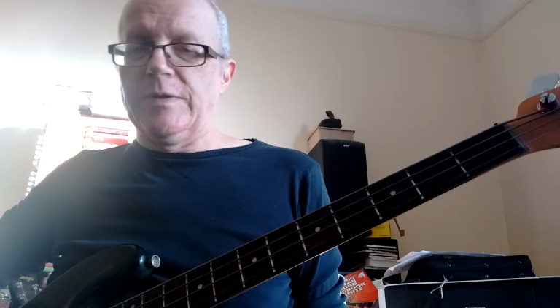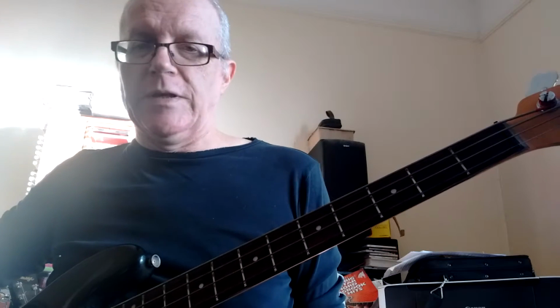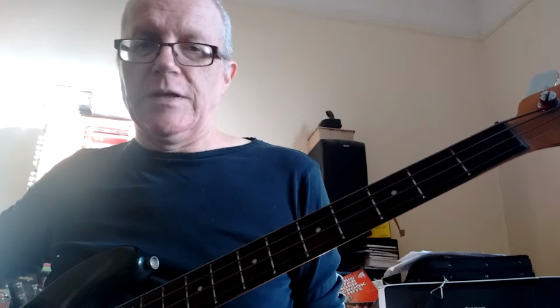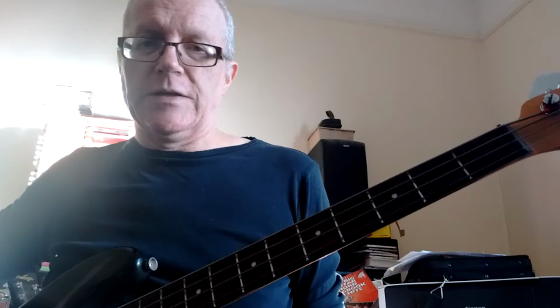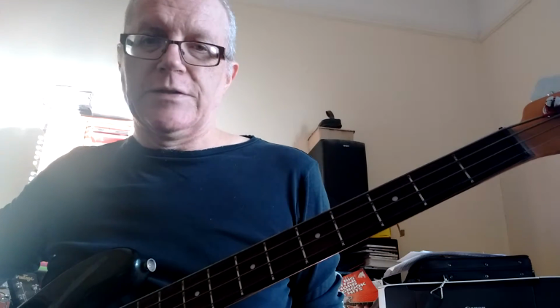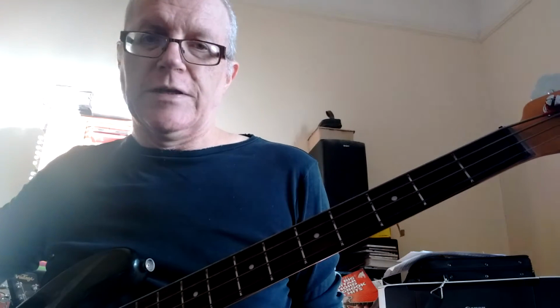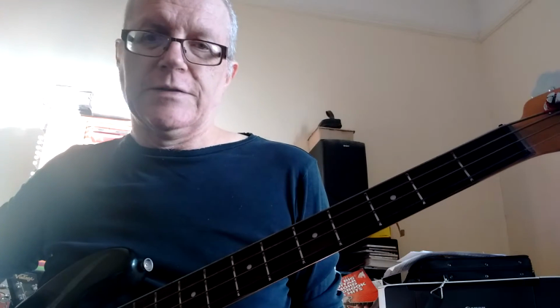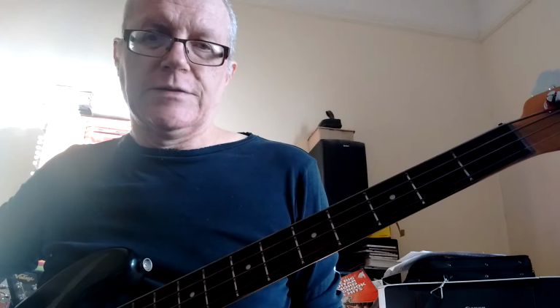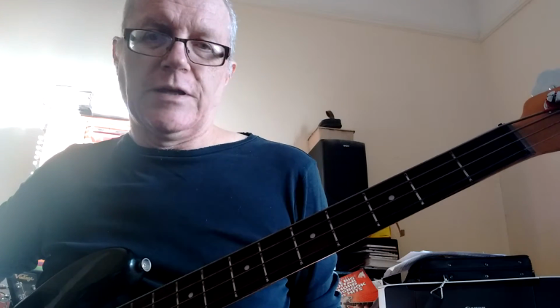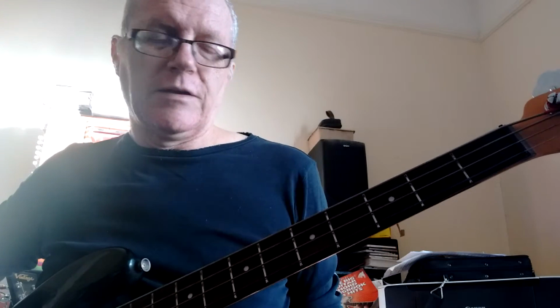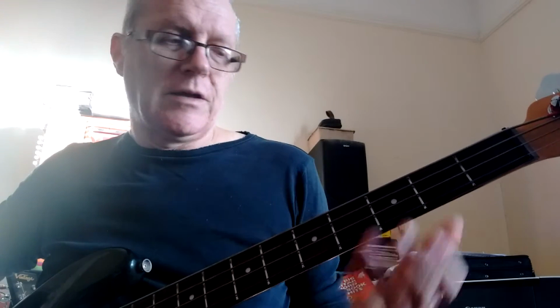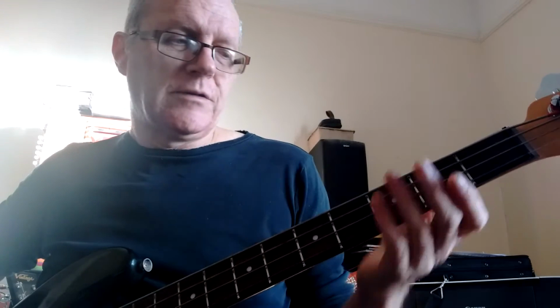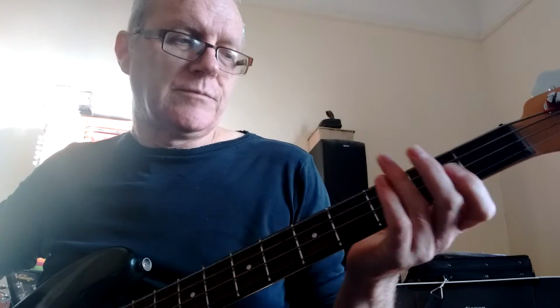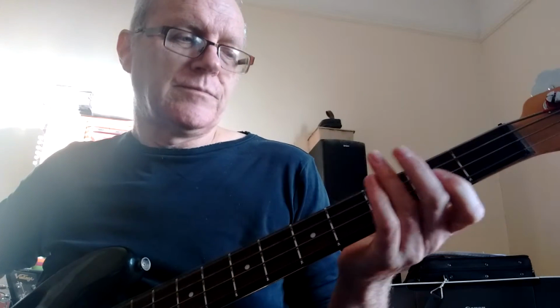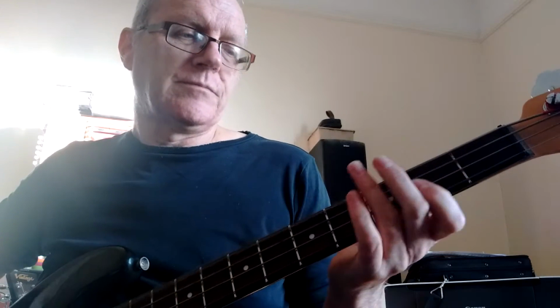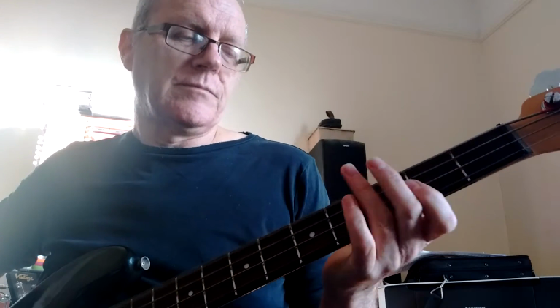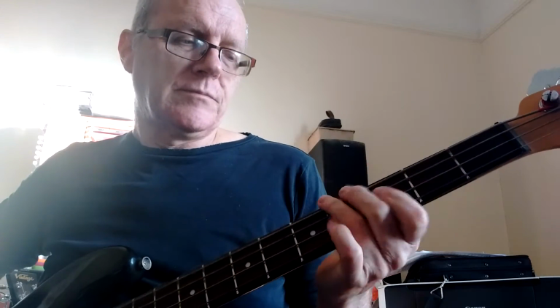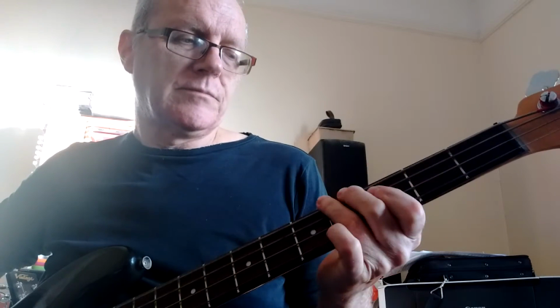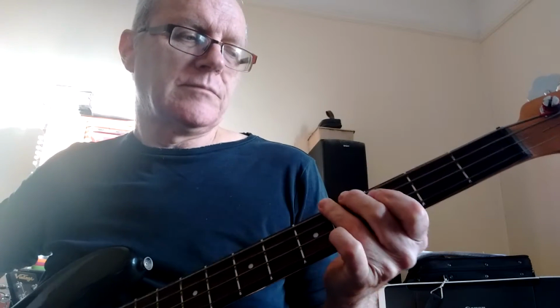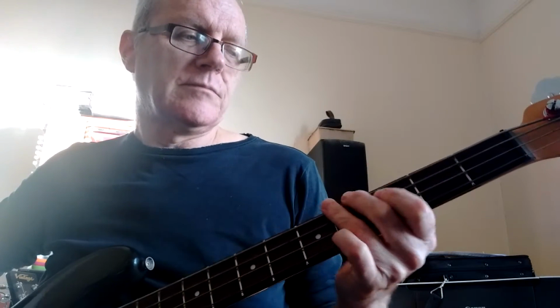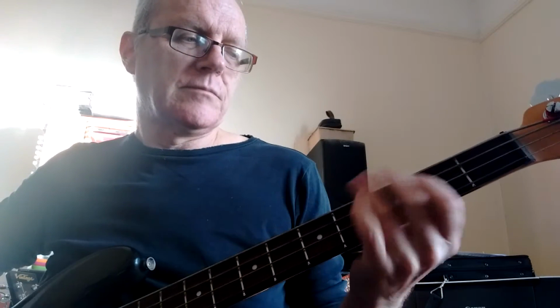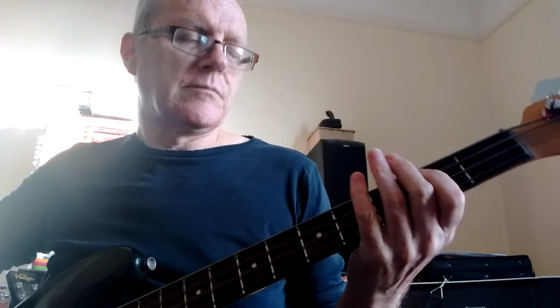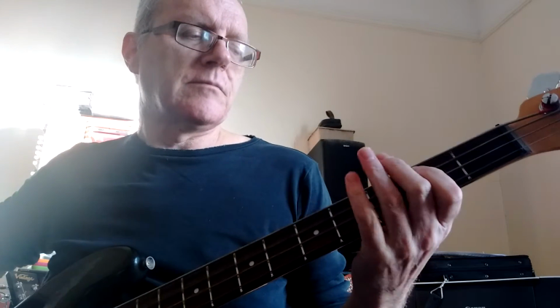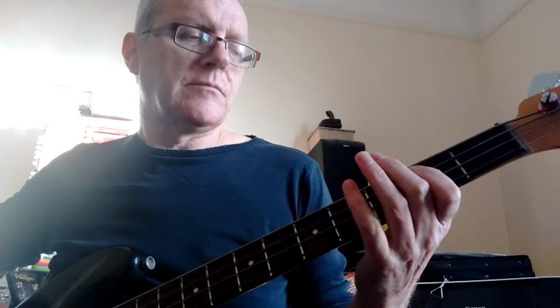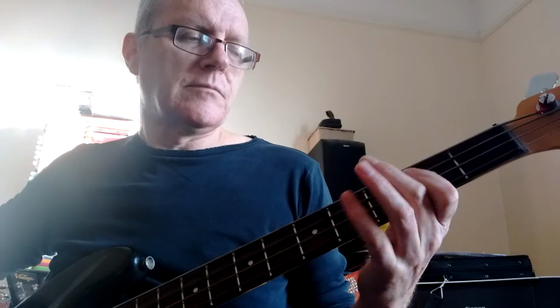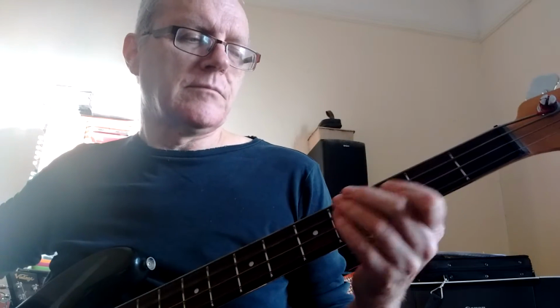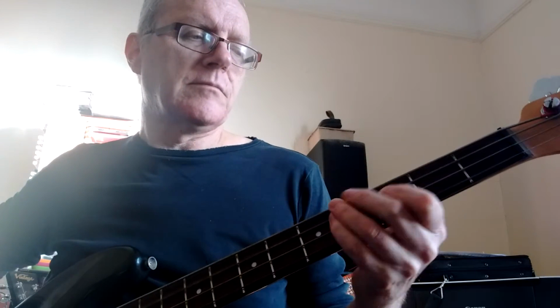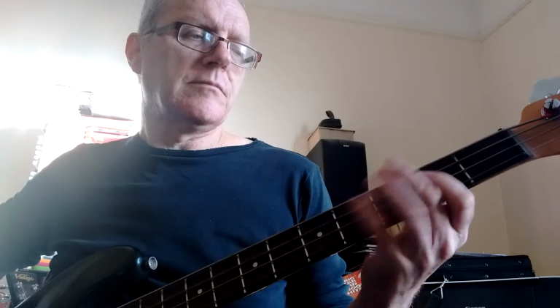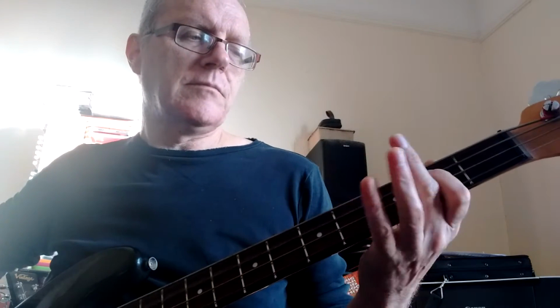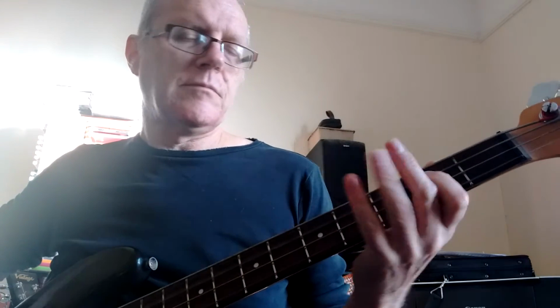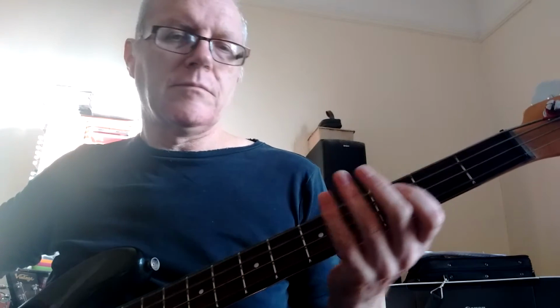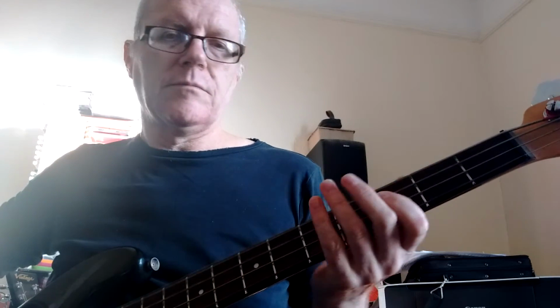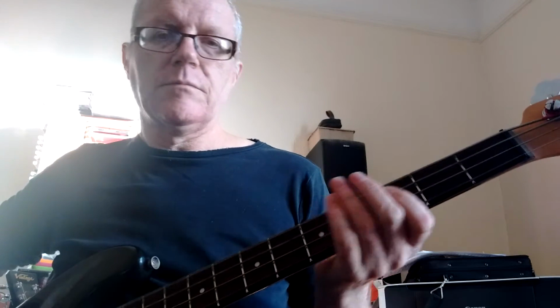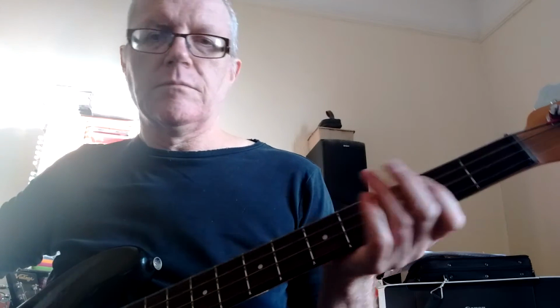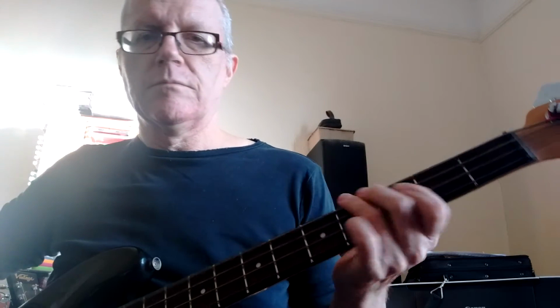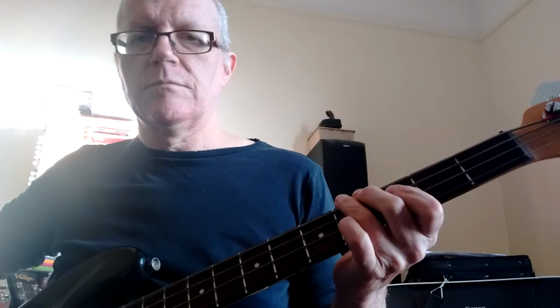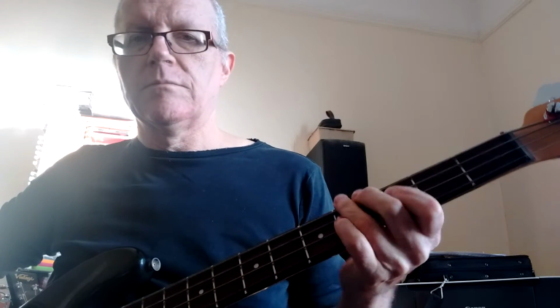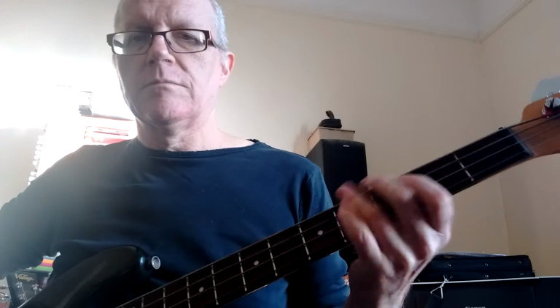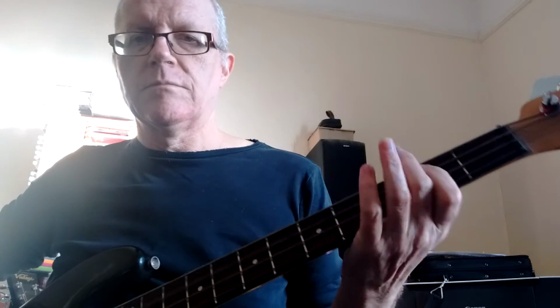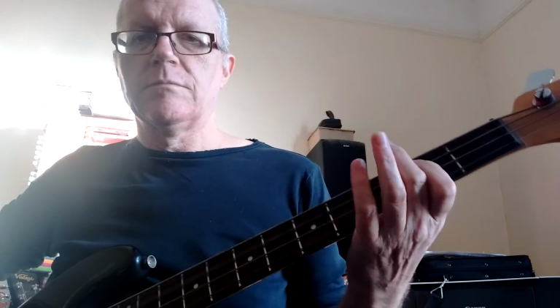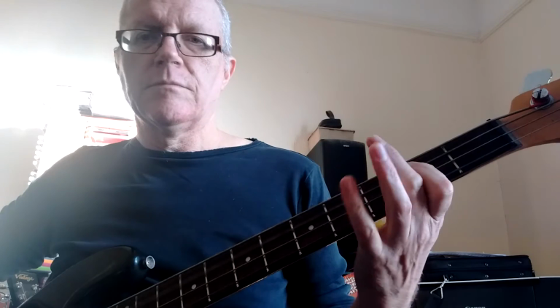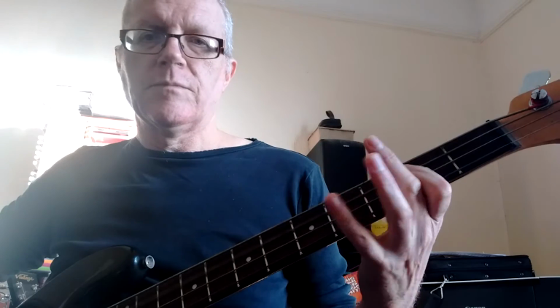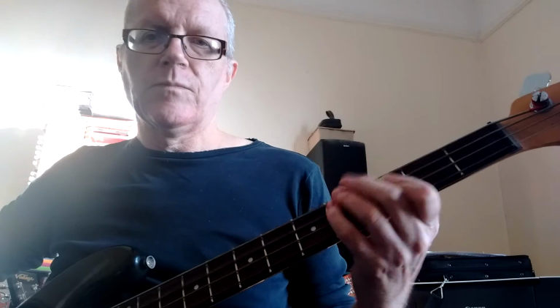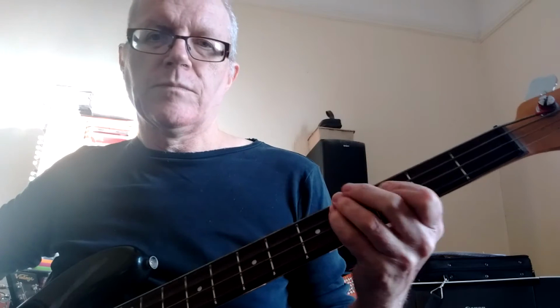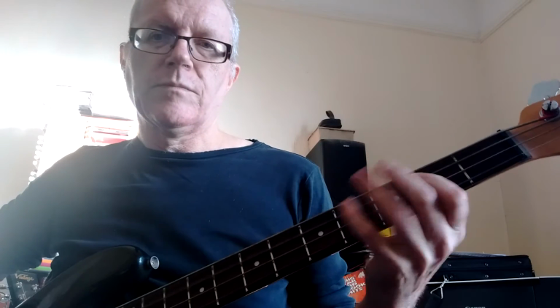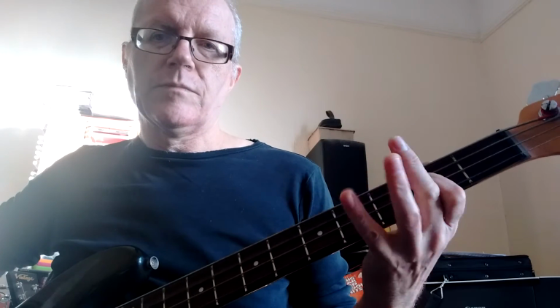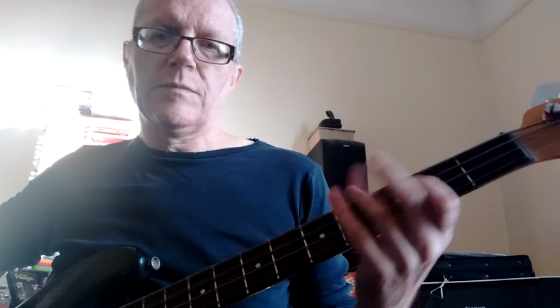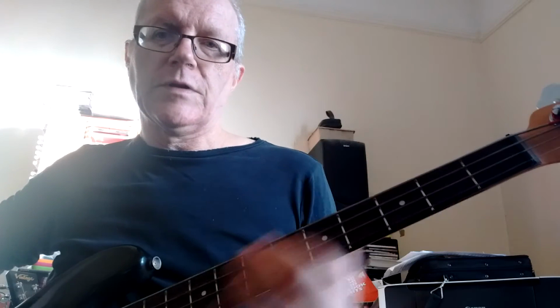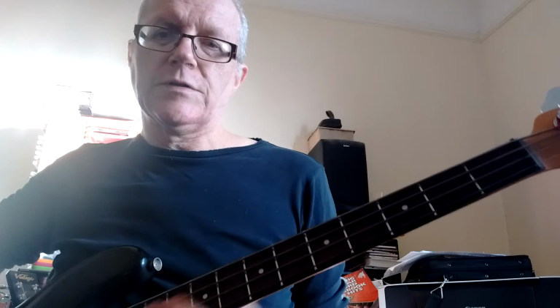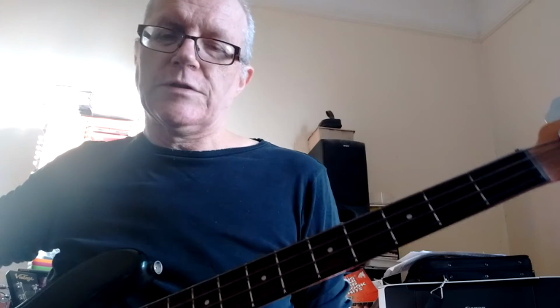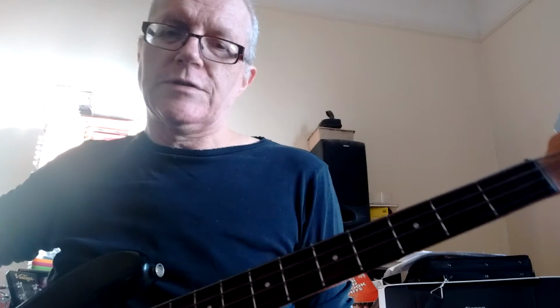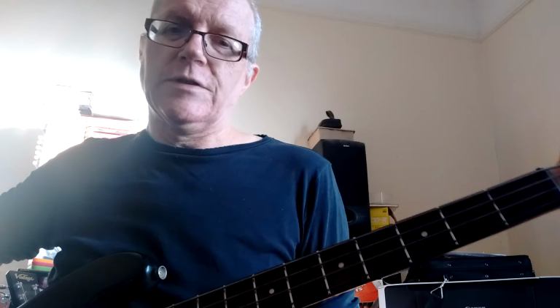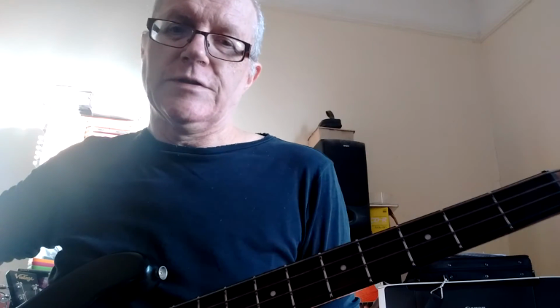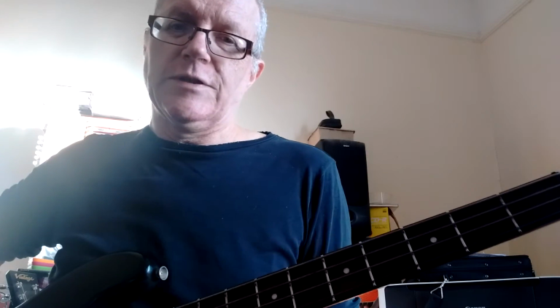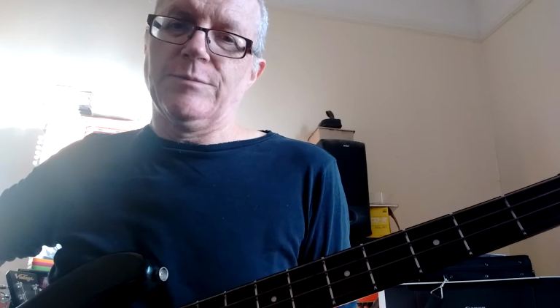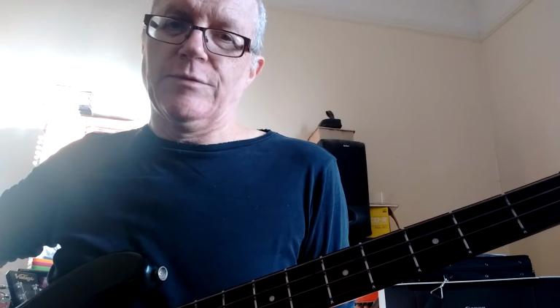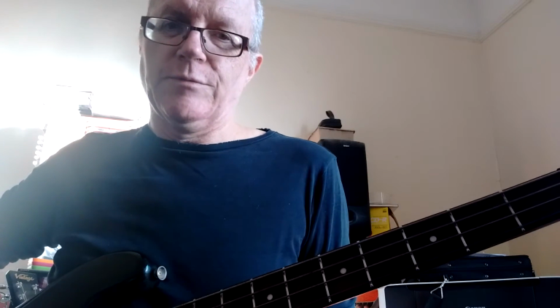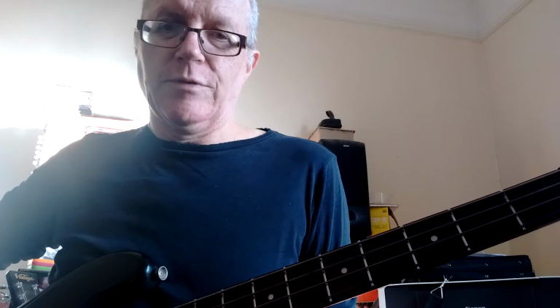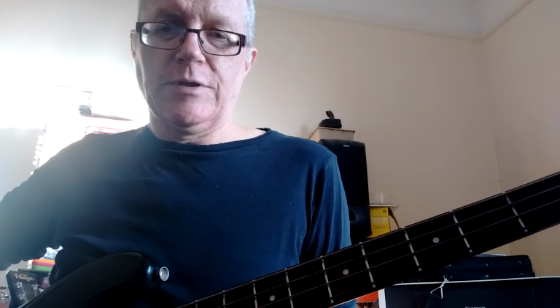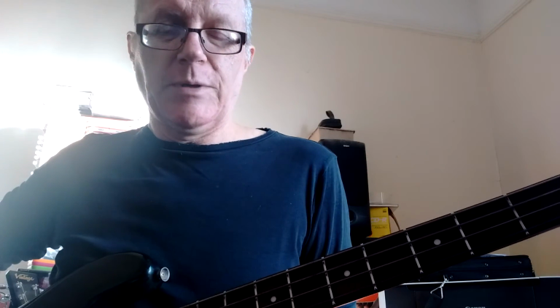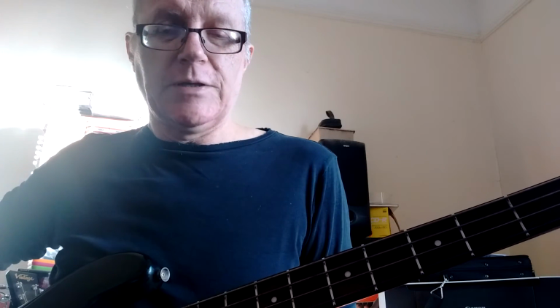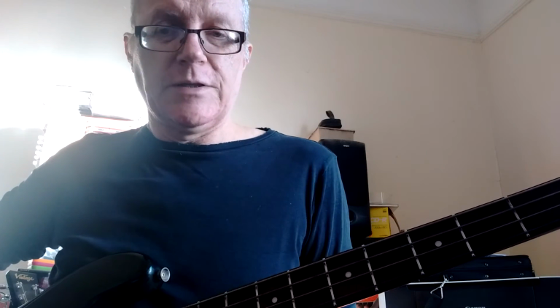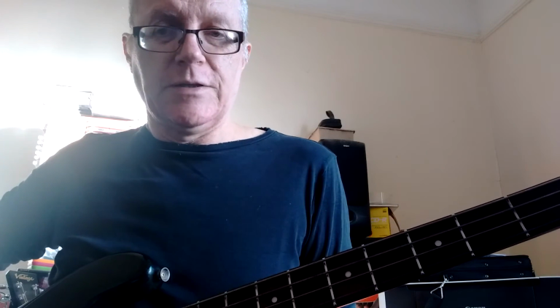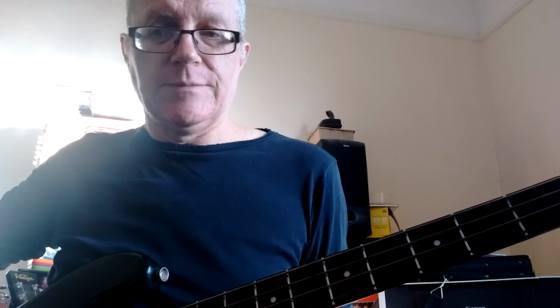And like I said, in the solo, just a simple walking bass line.